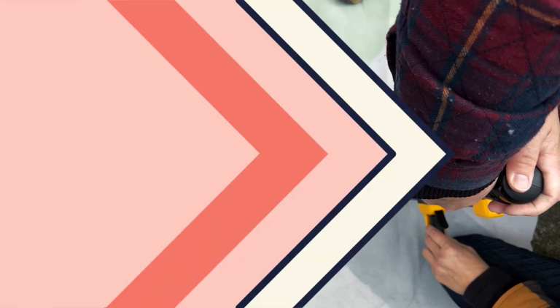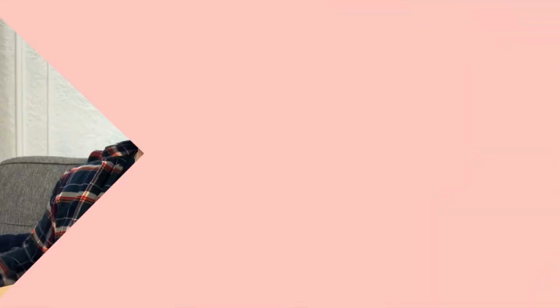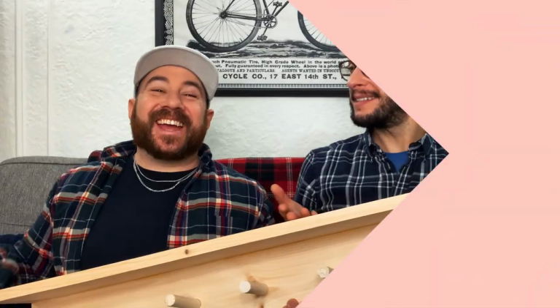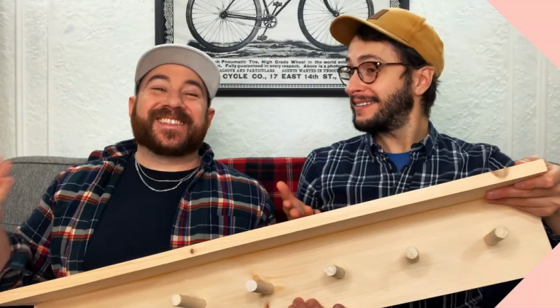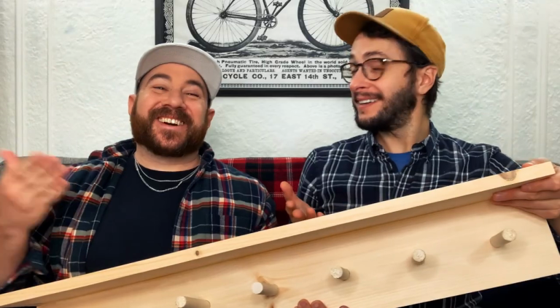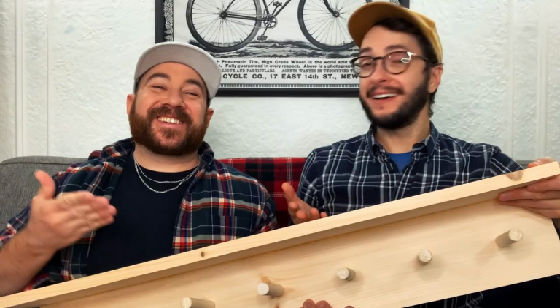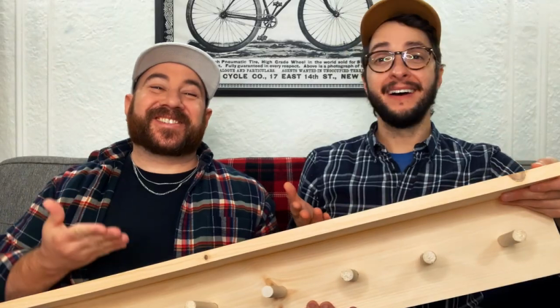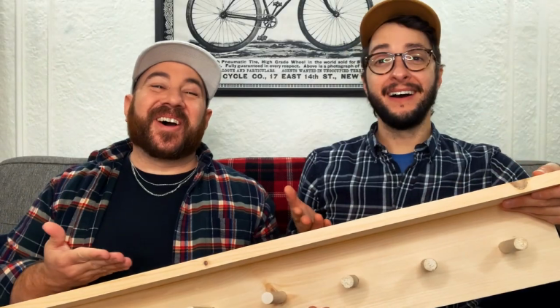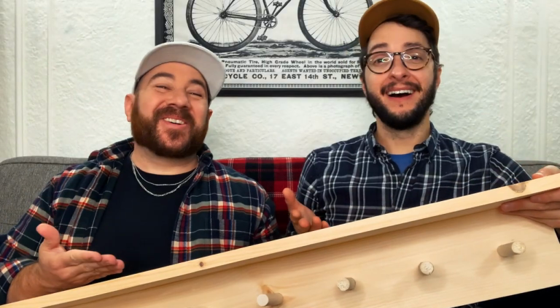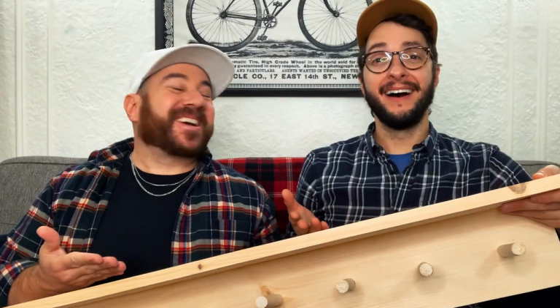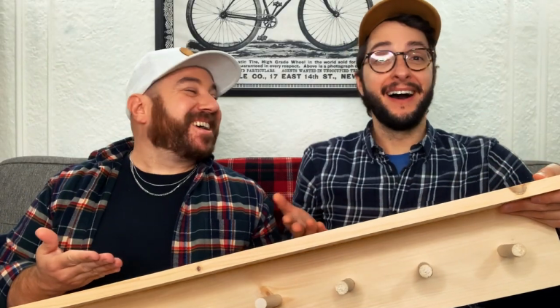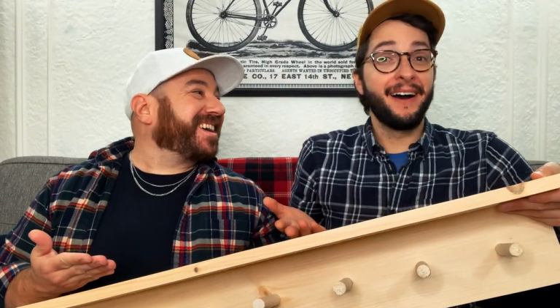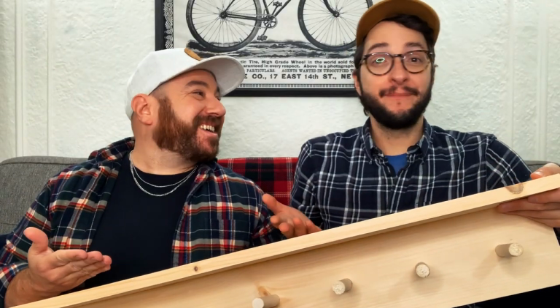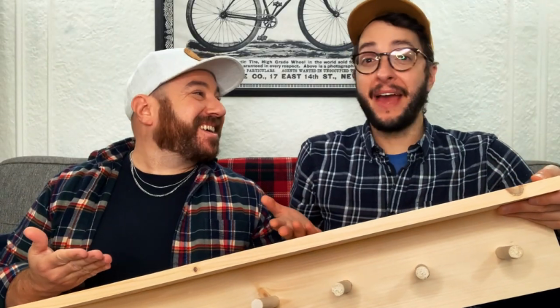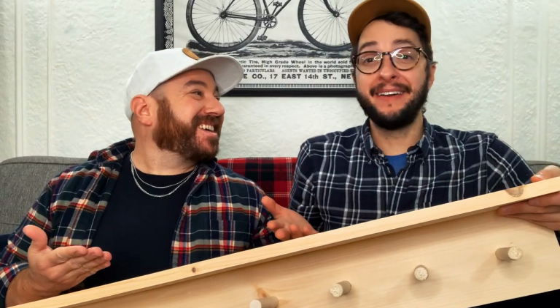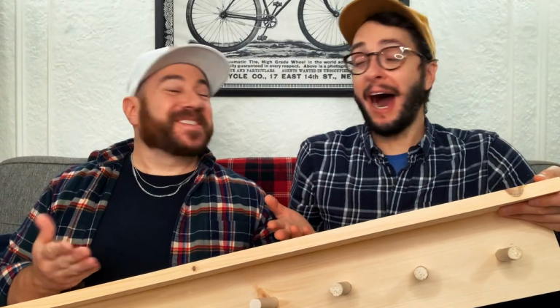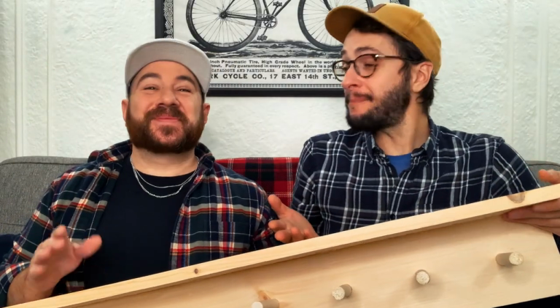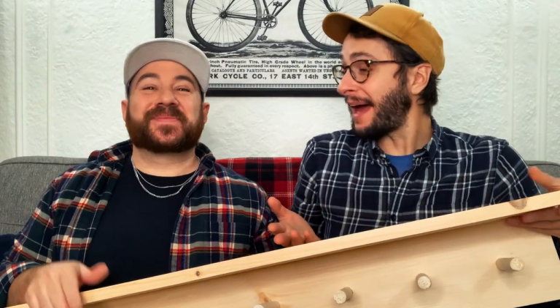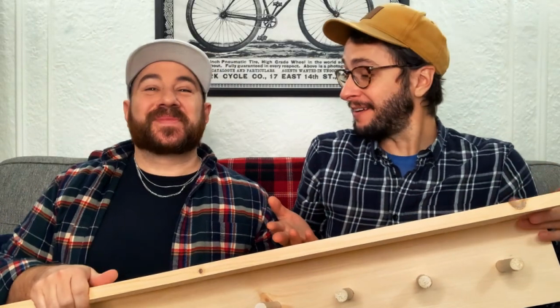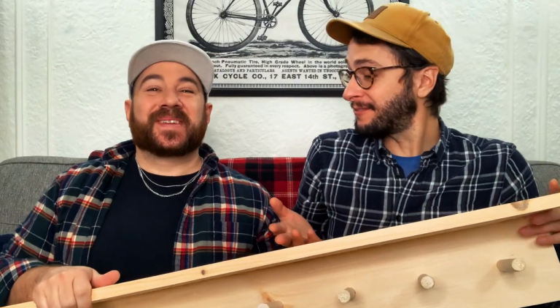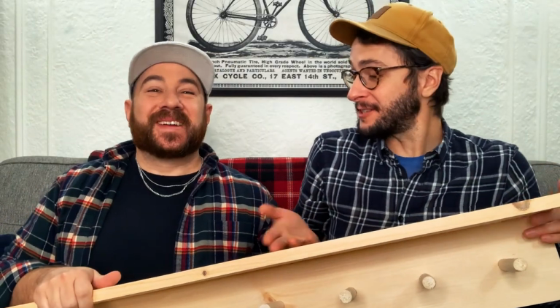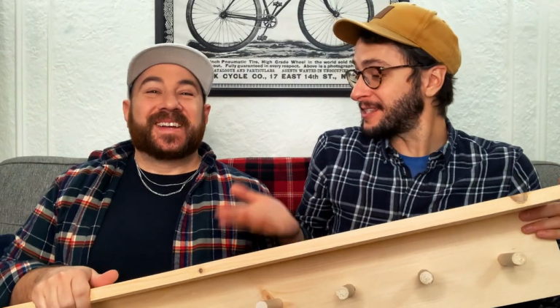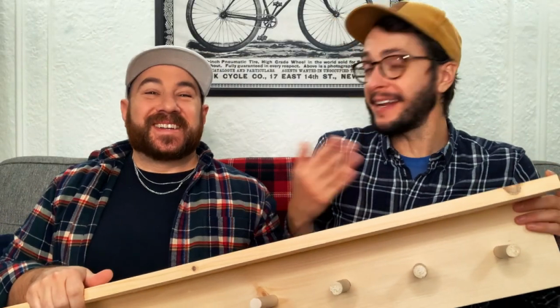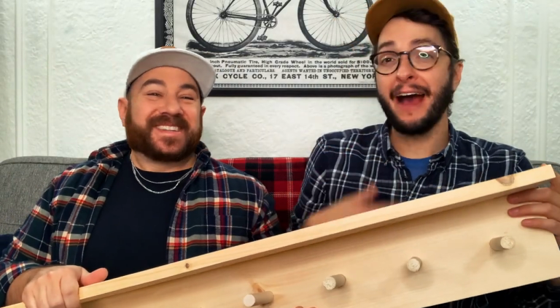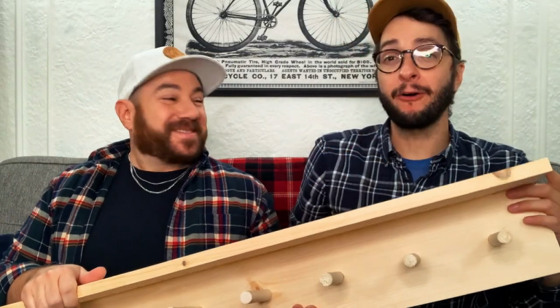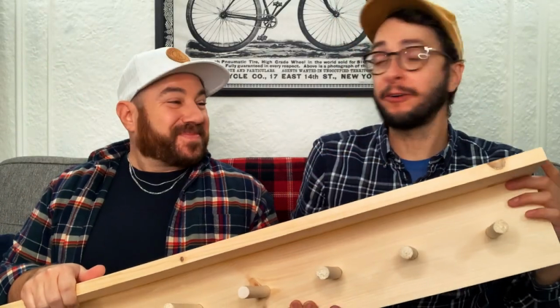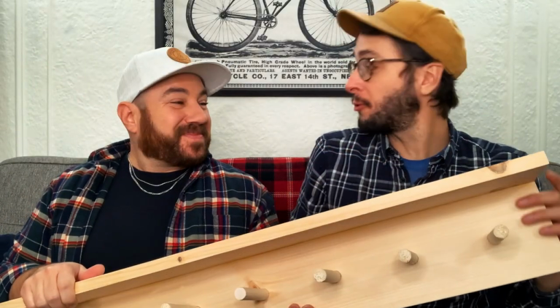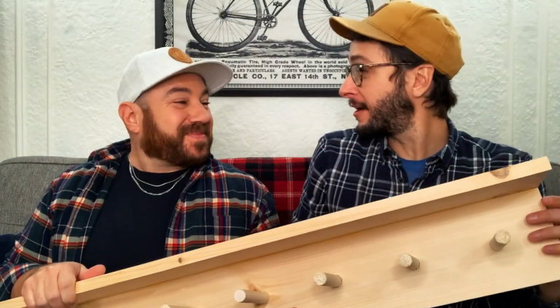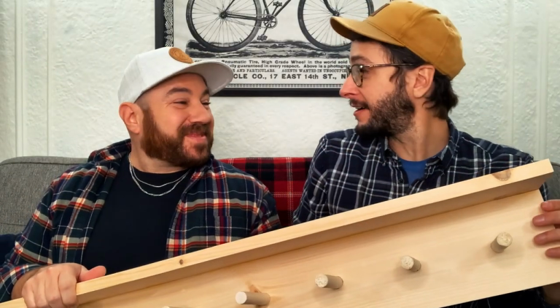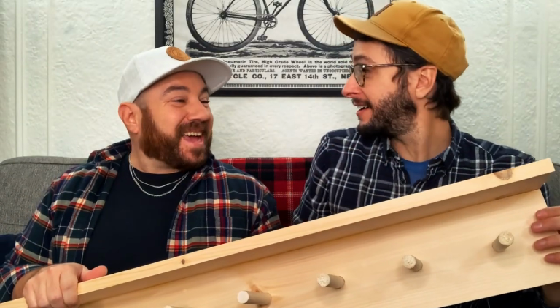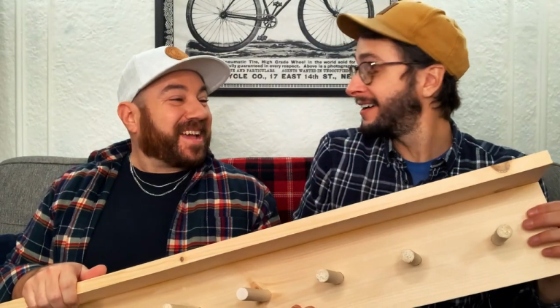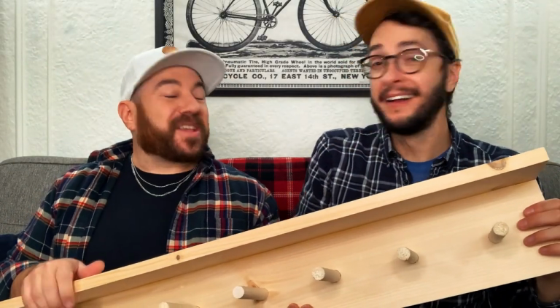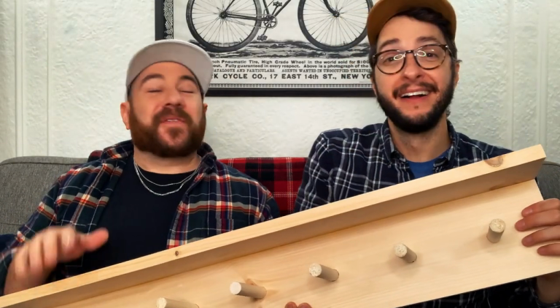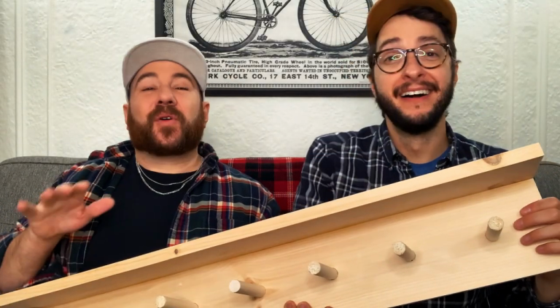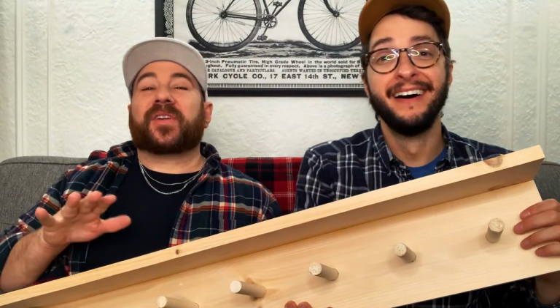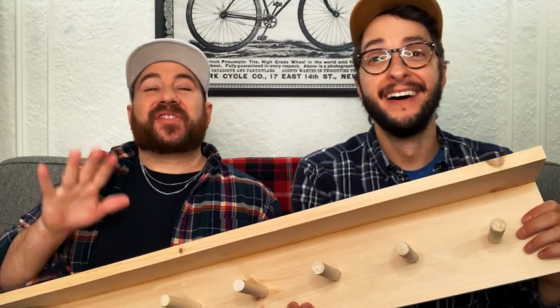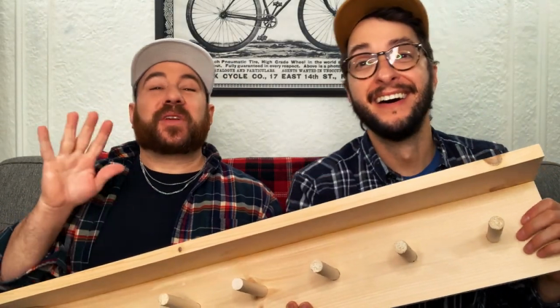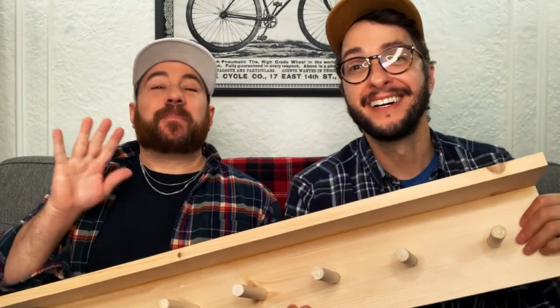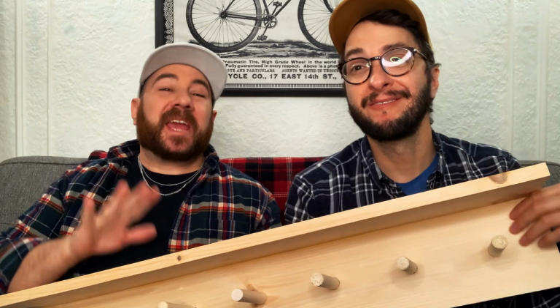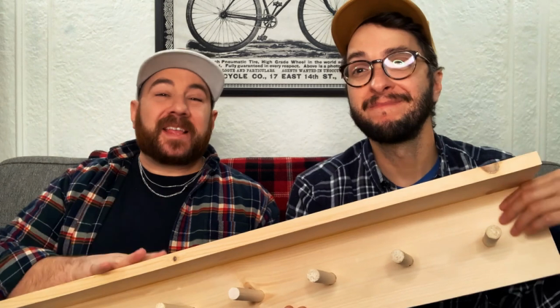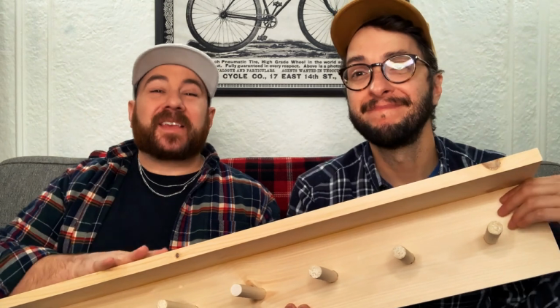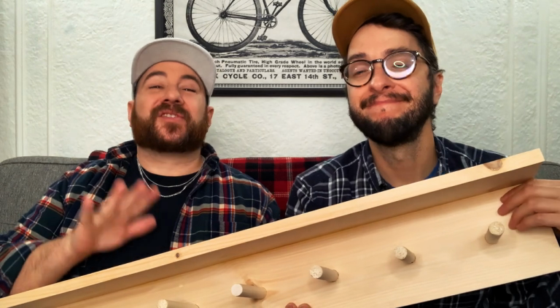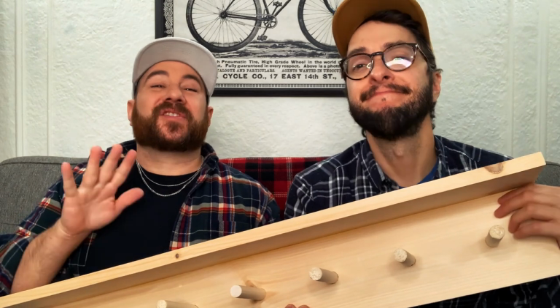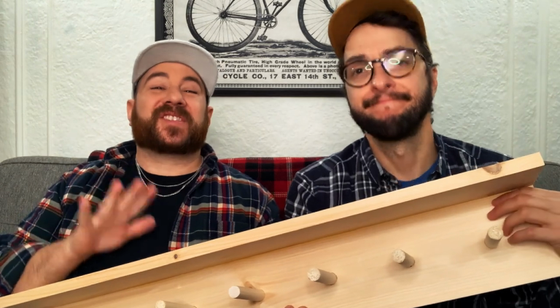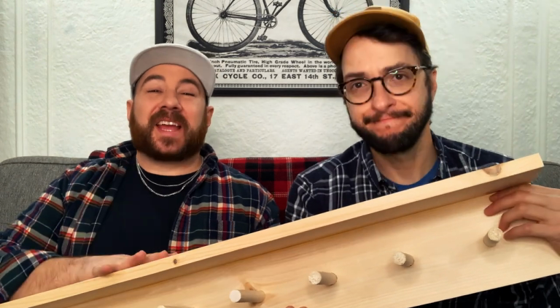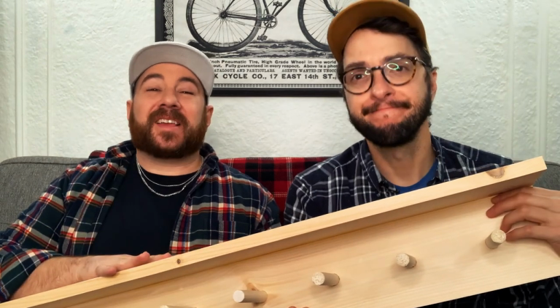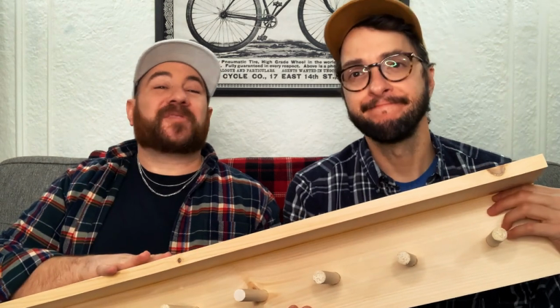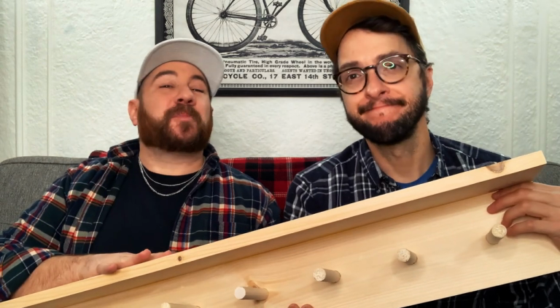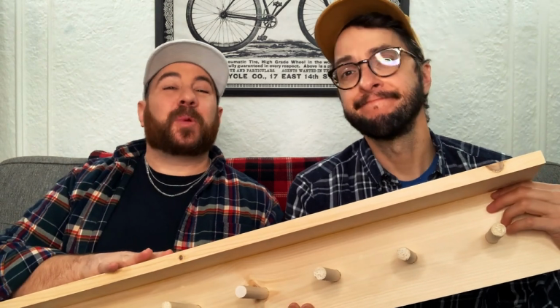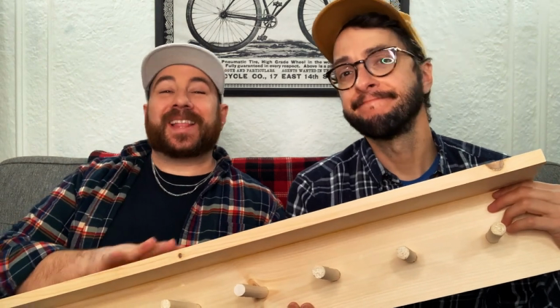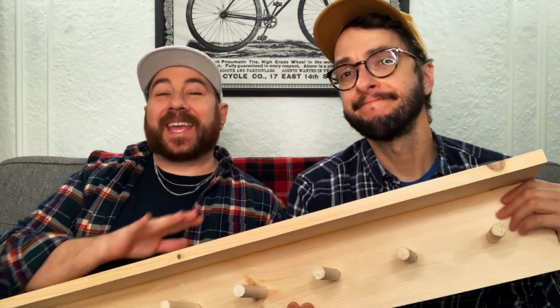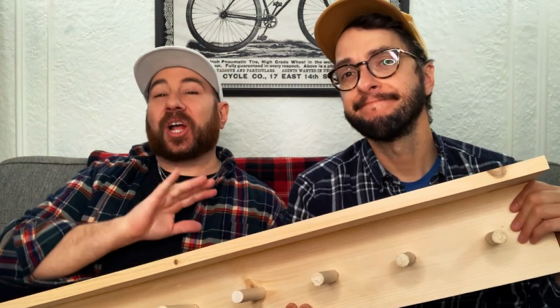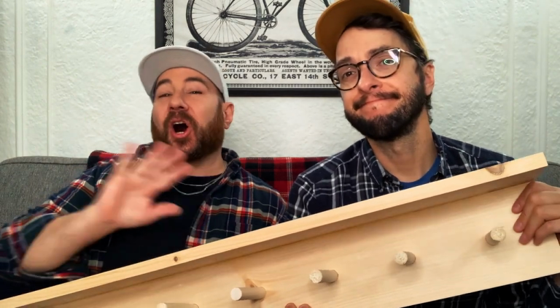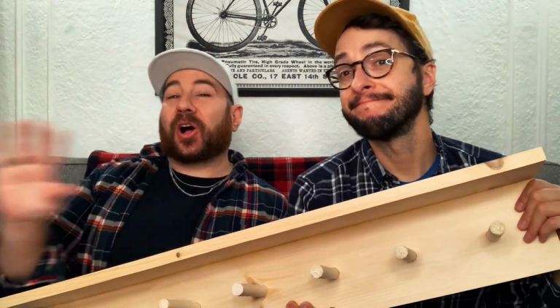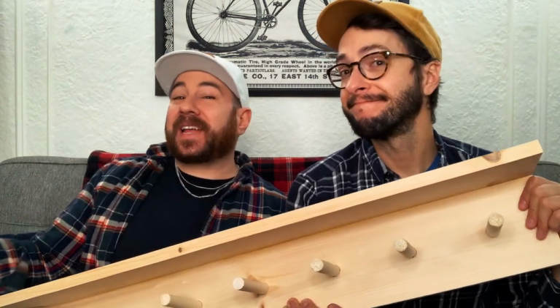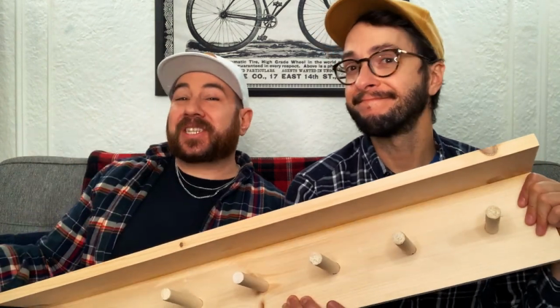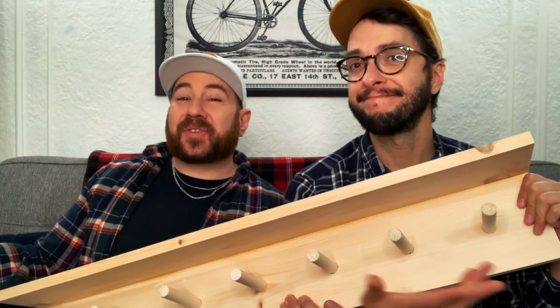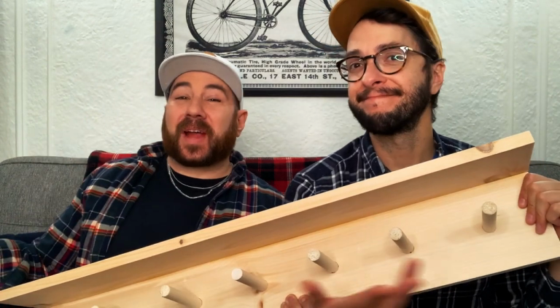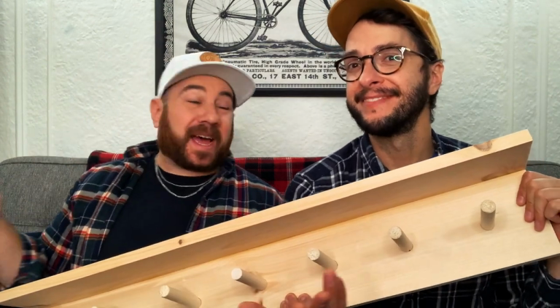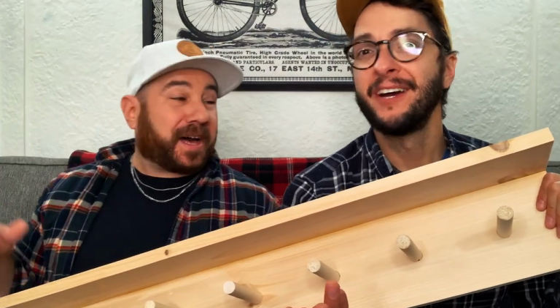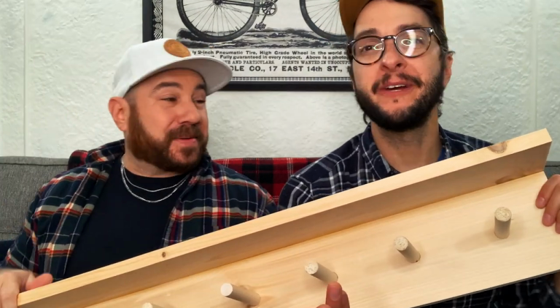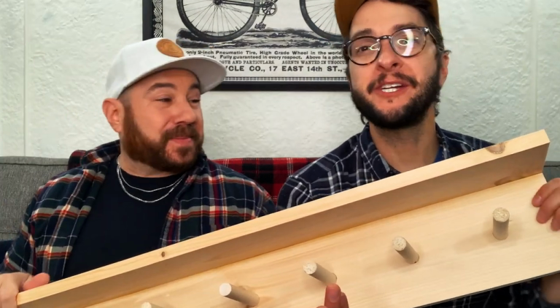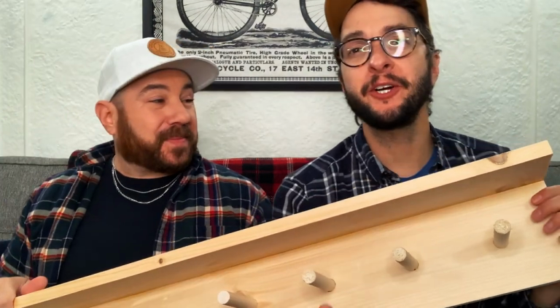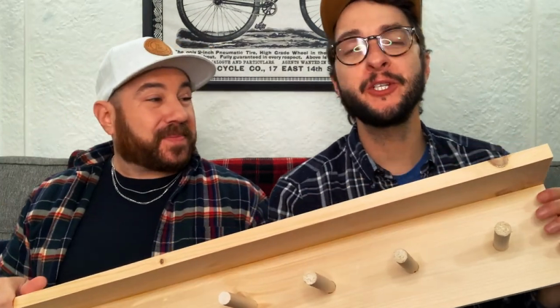It looks so good. Yeah, not bad for just an hour of work. Of course you can paint this or stain this, but we like it all natural. We sure do.